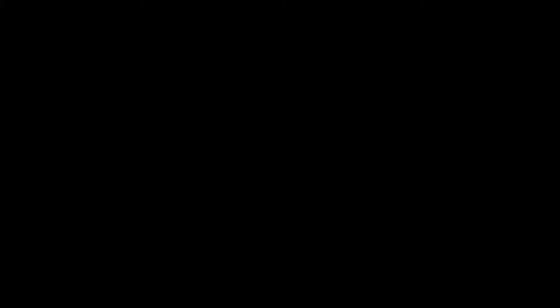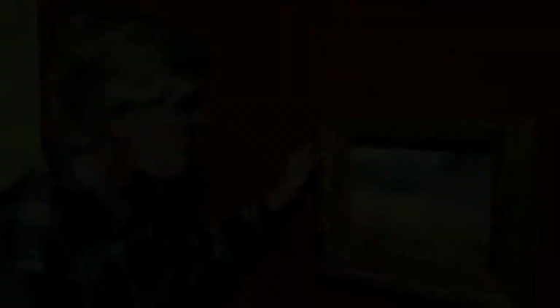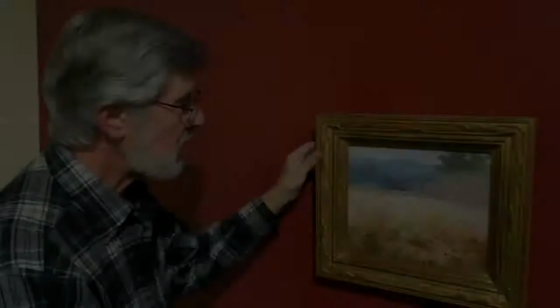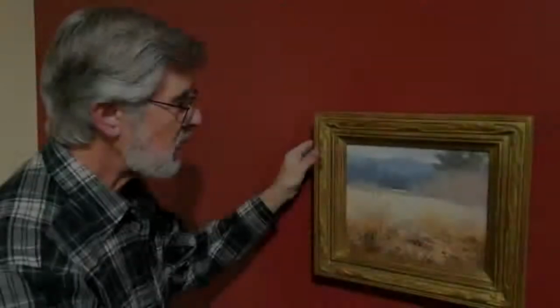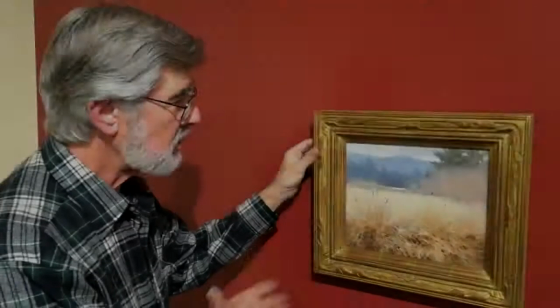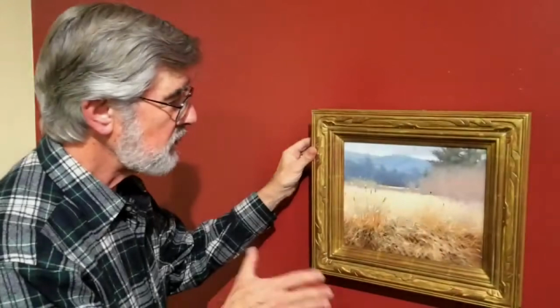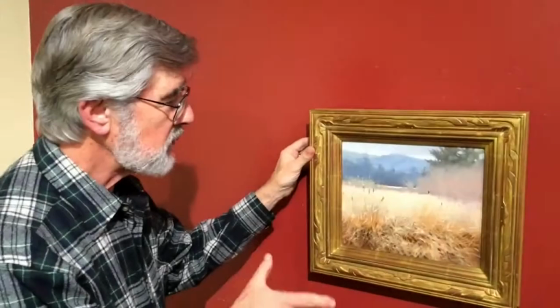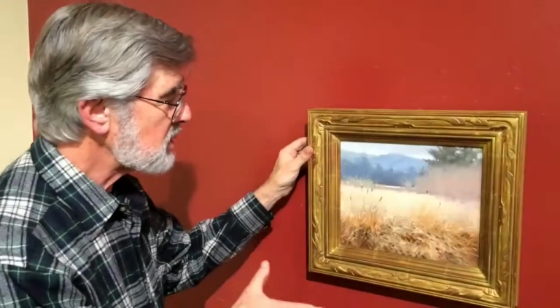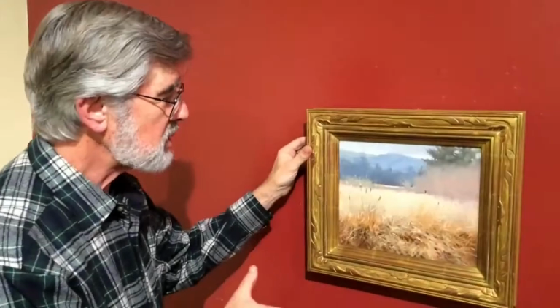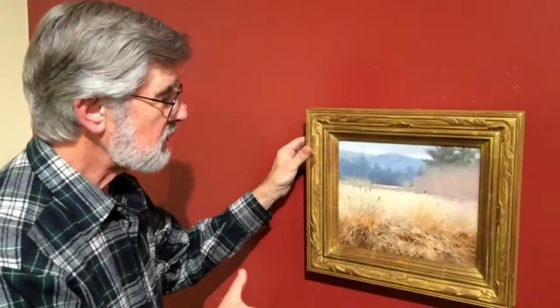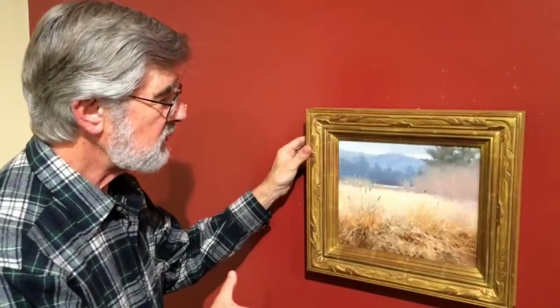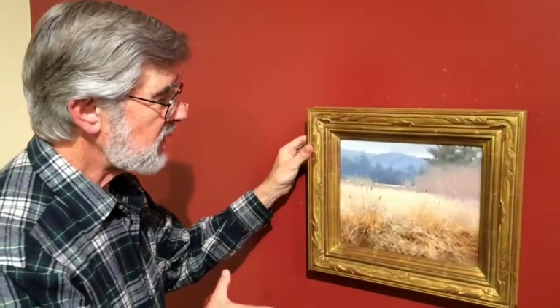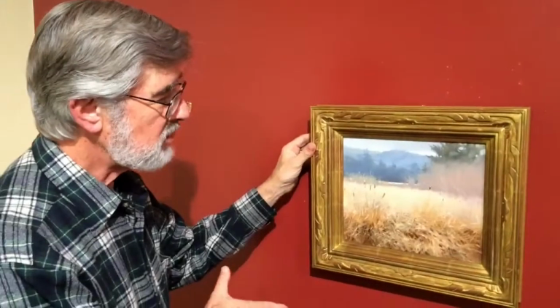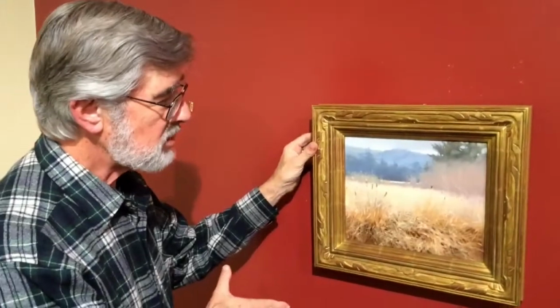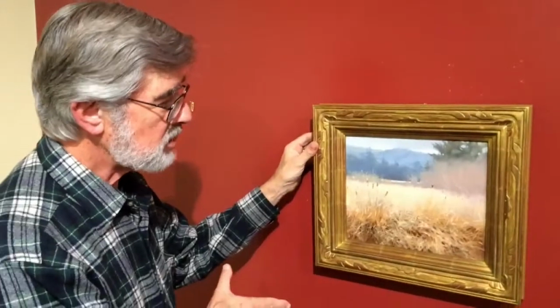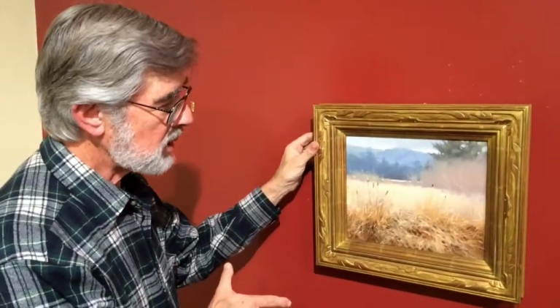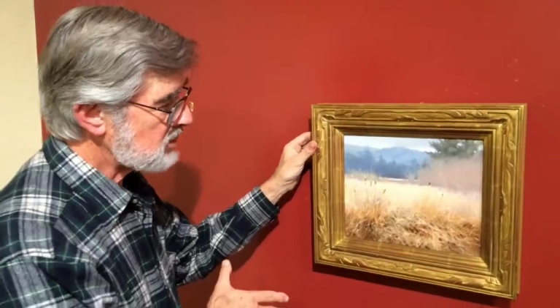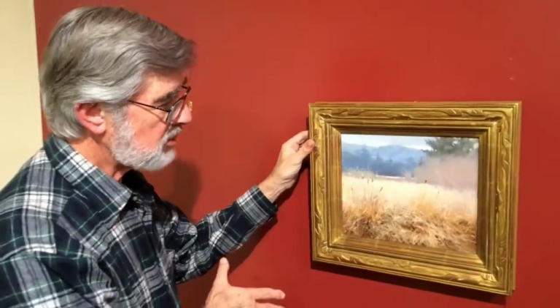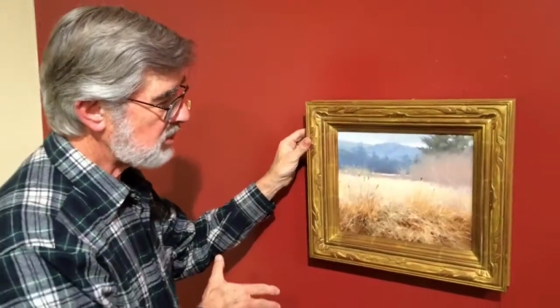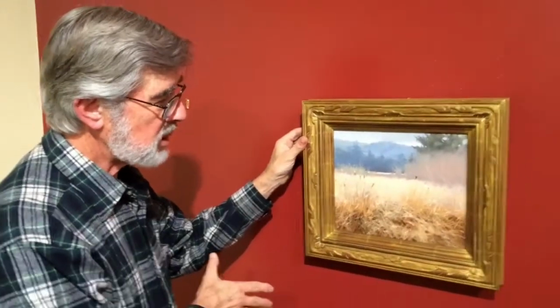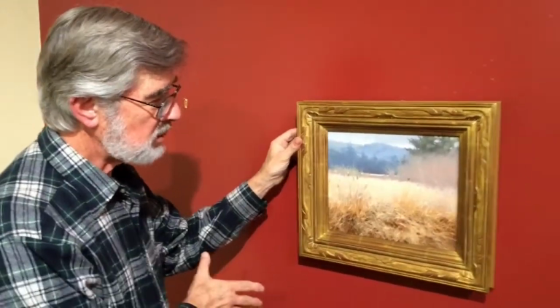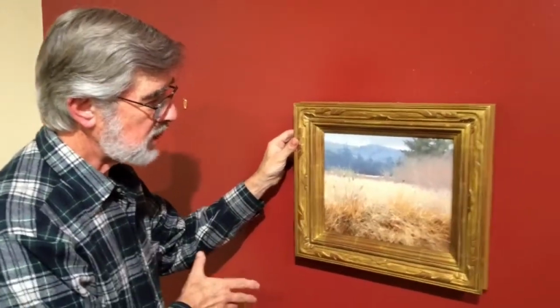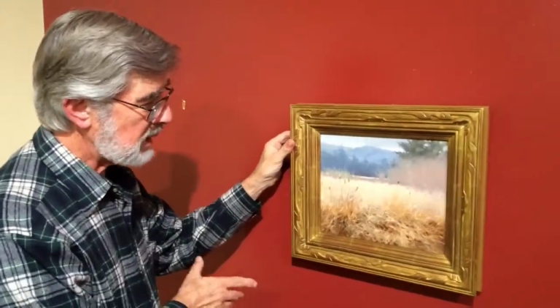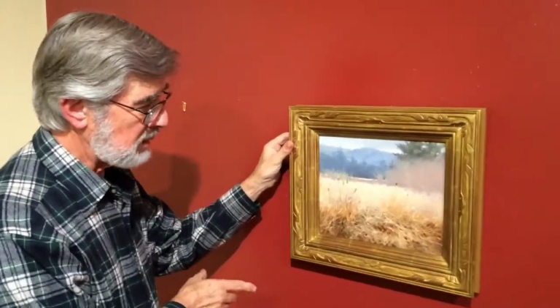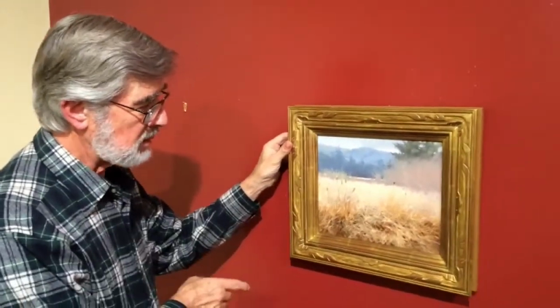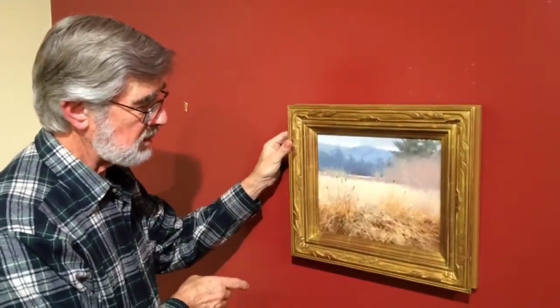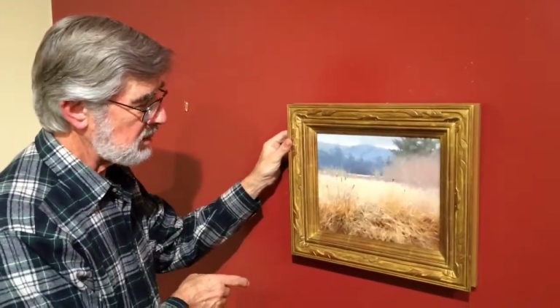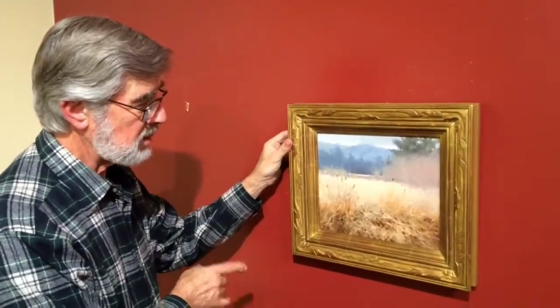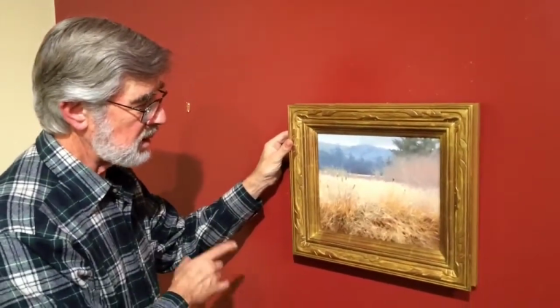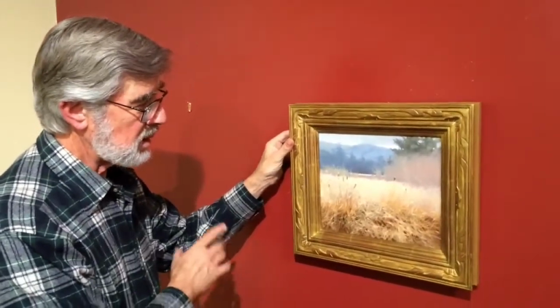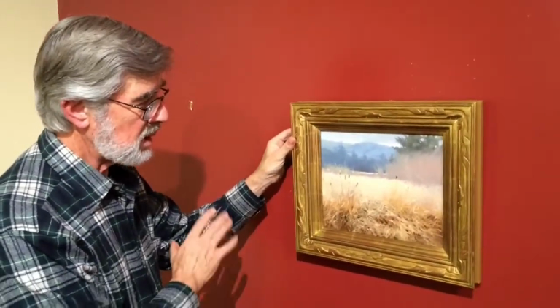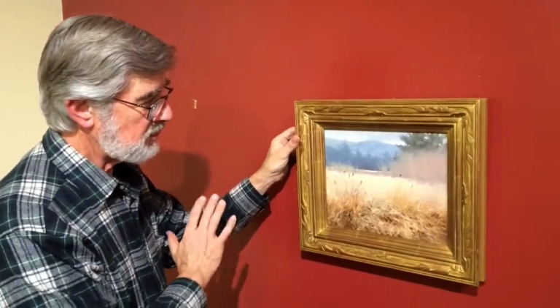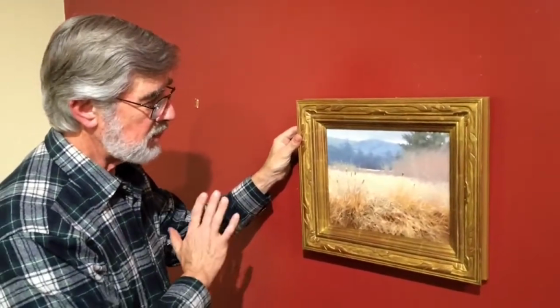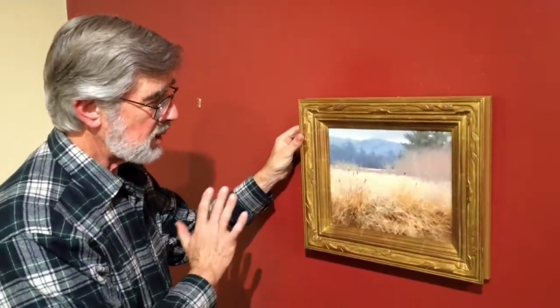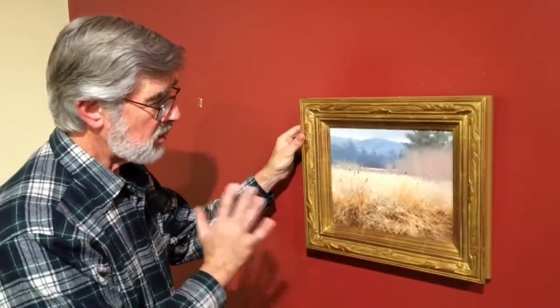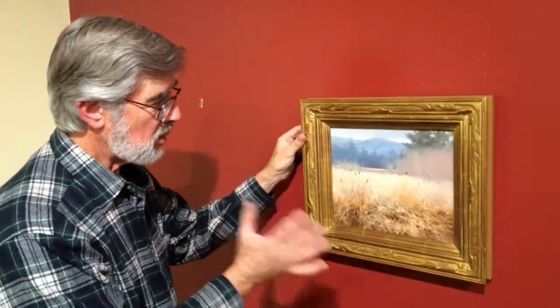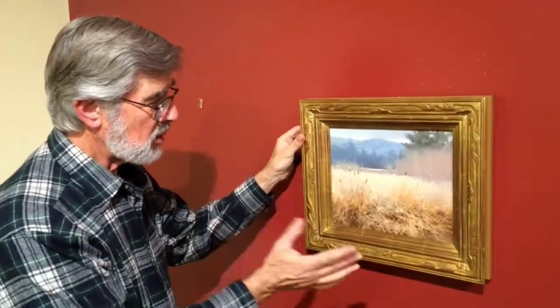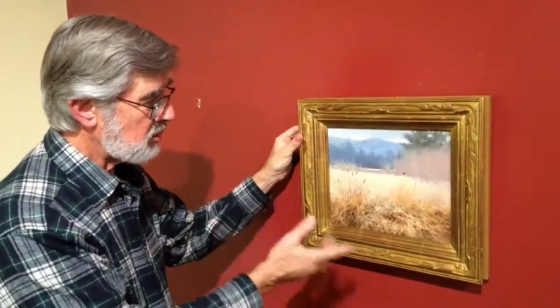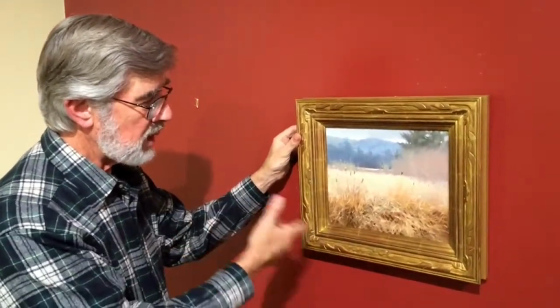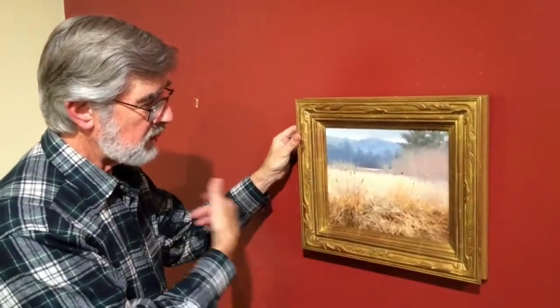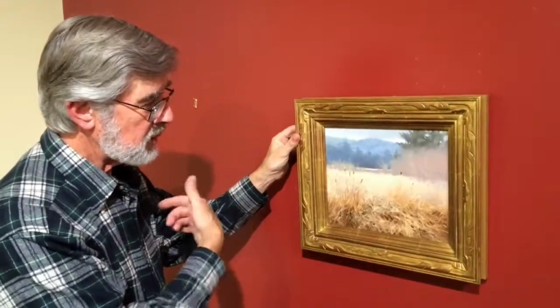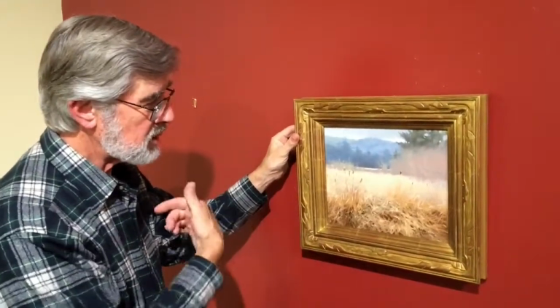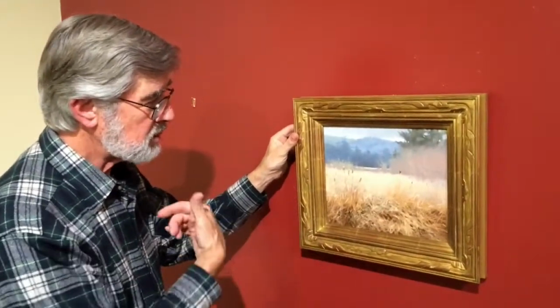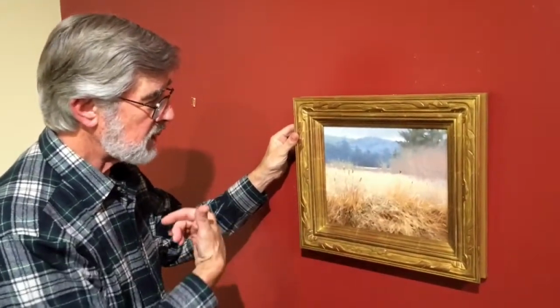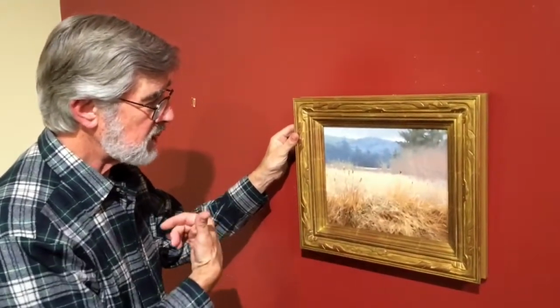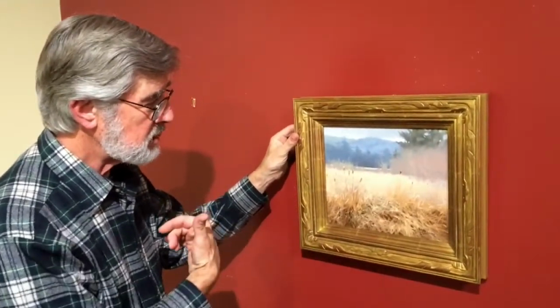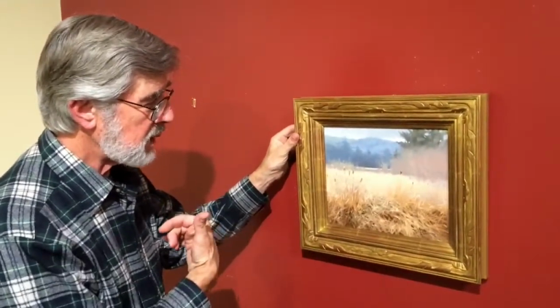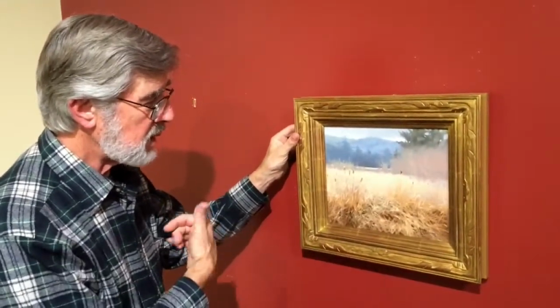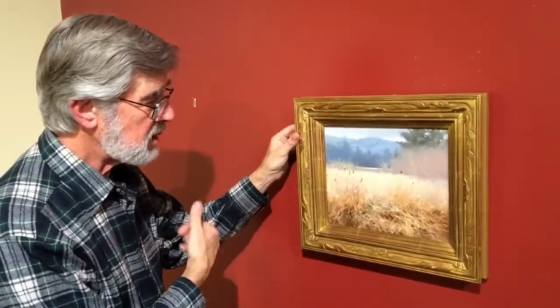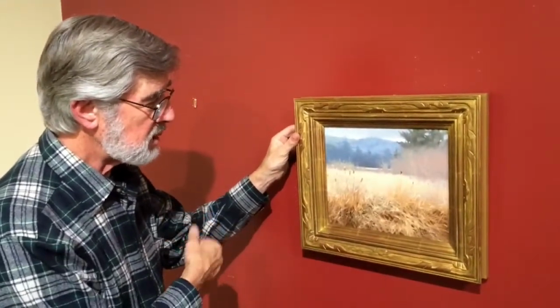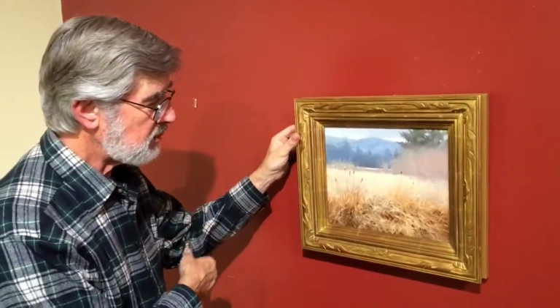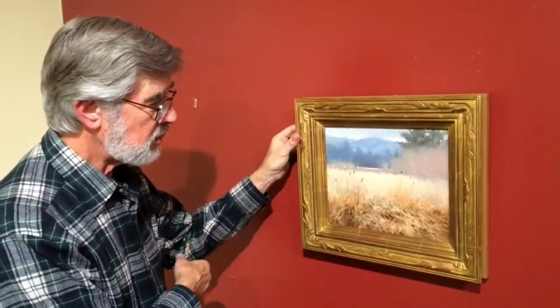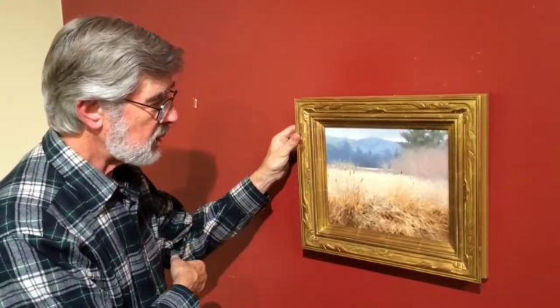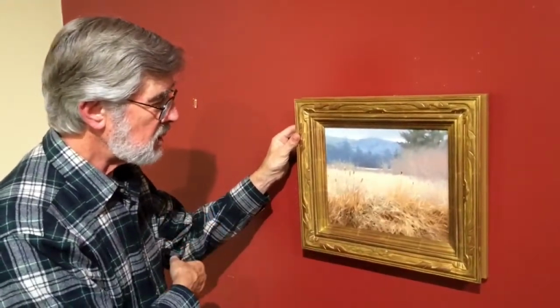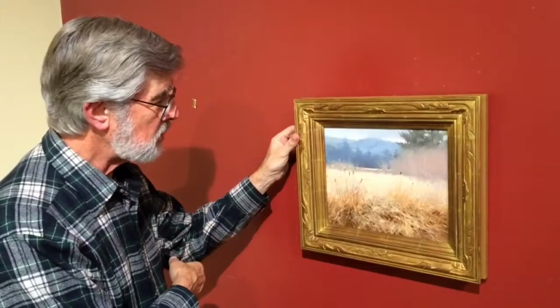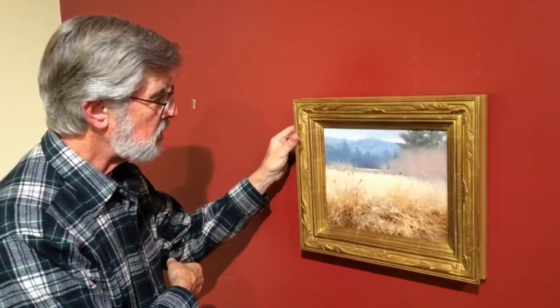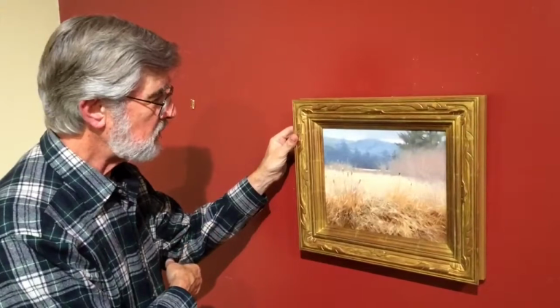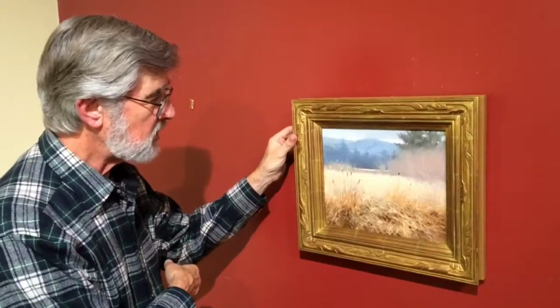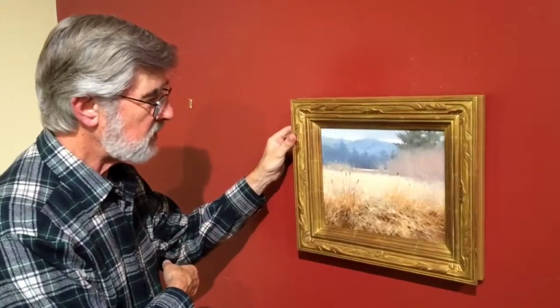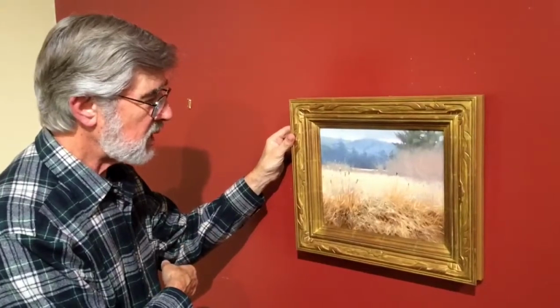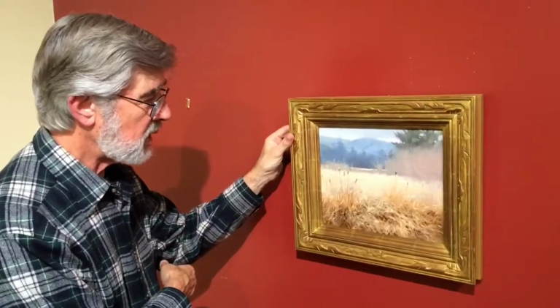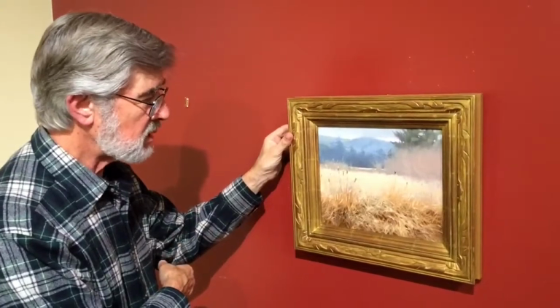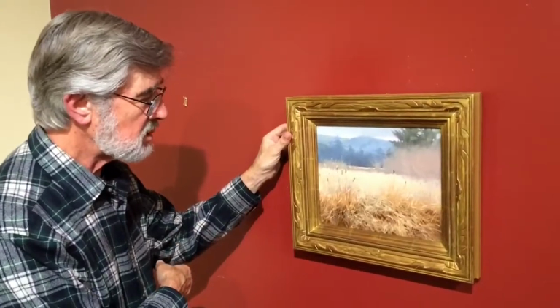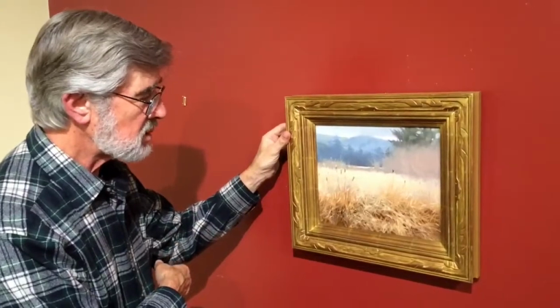This is a favorite place for me to paint. I've been all around this place, painted it from a number of different angles.